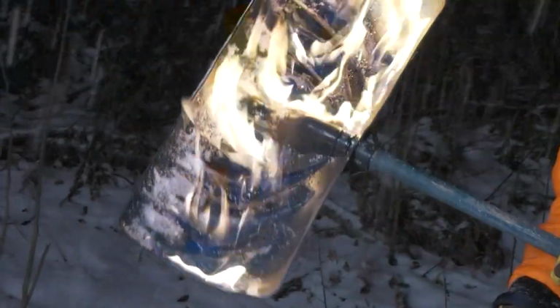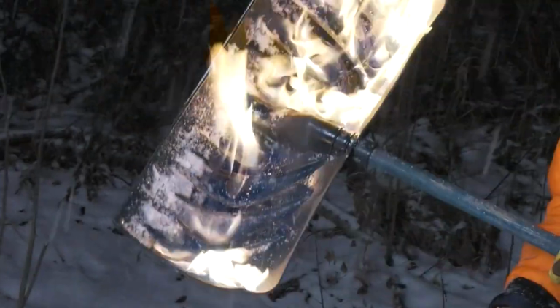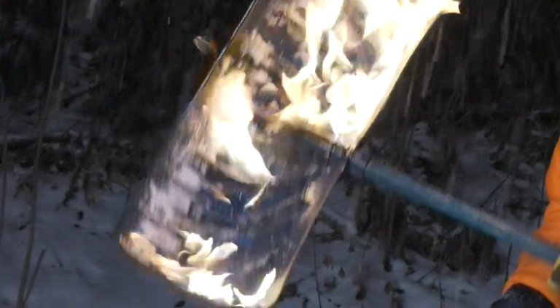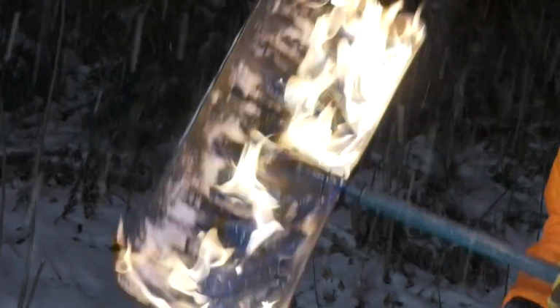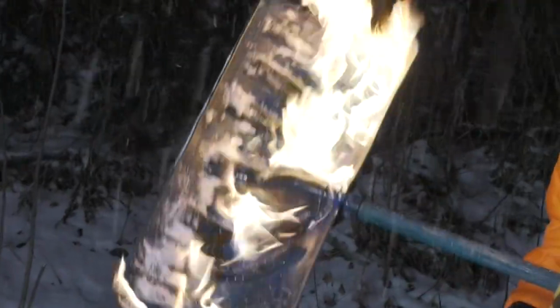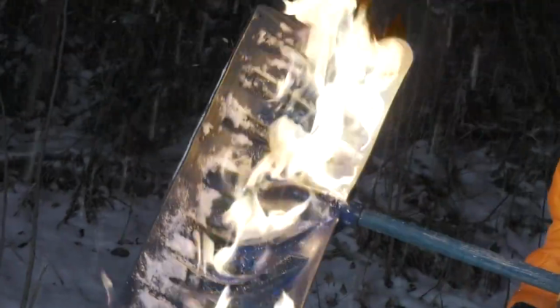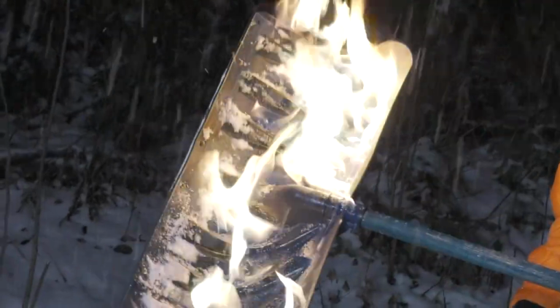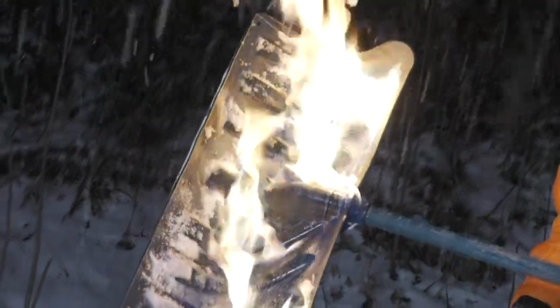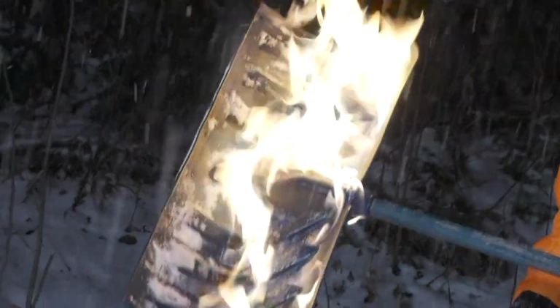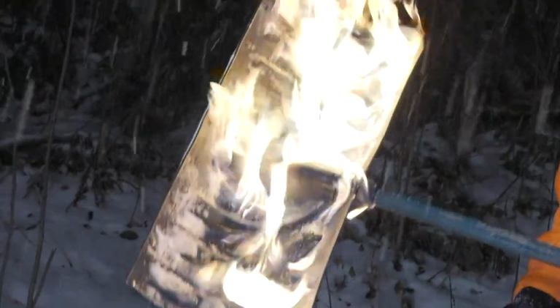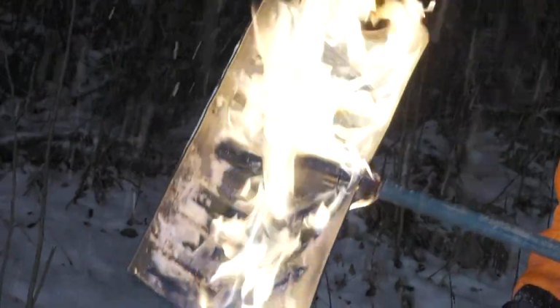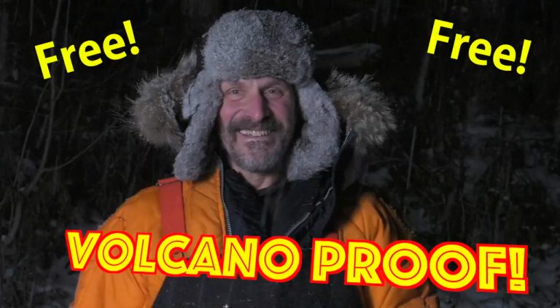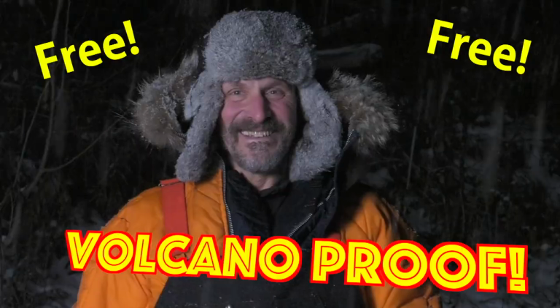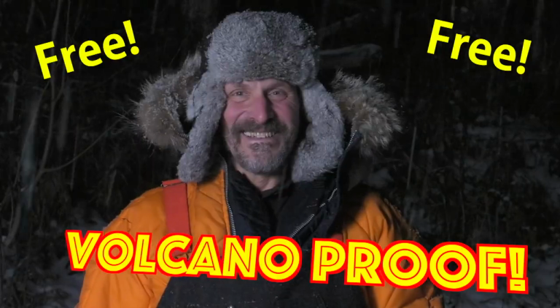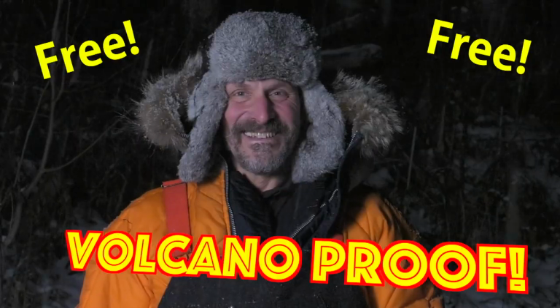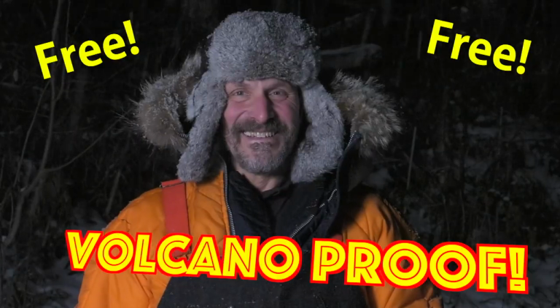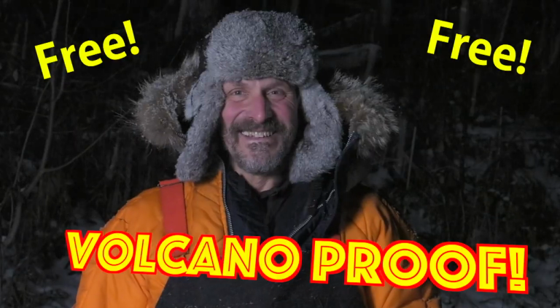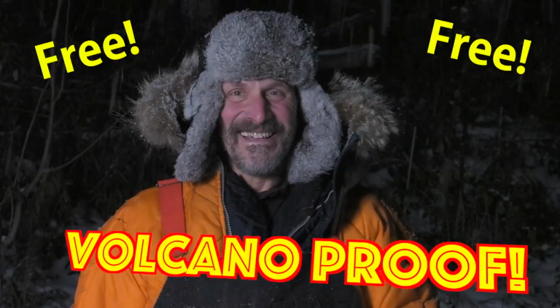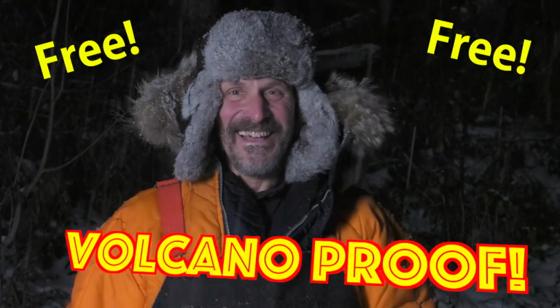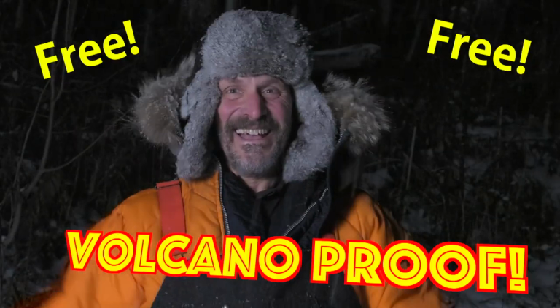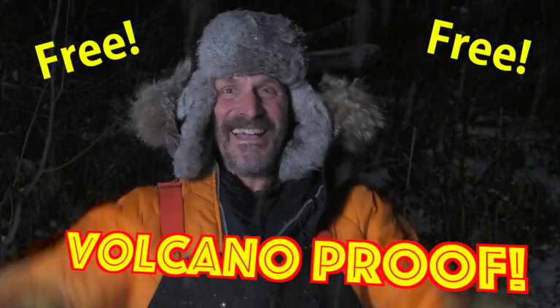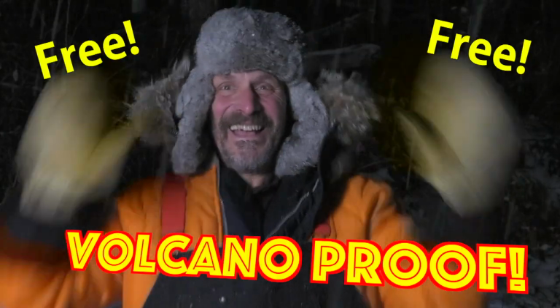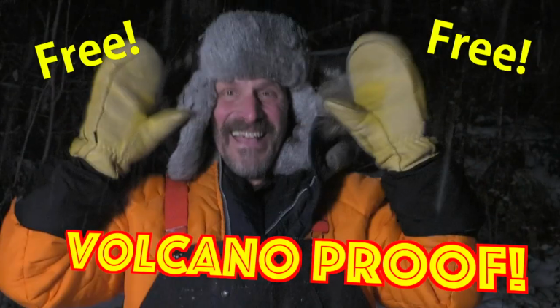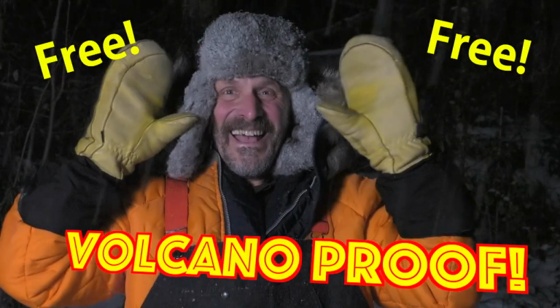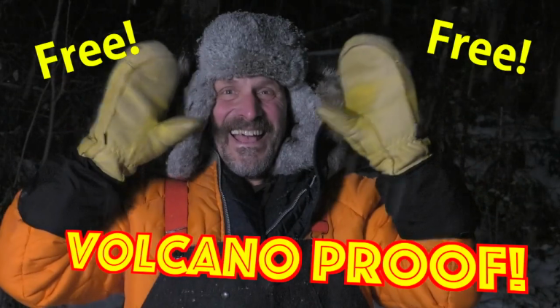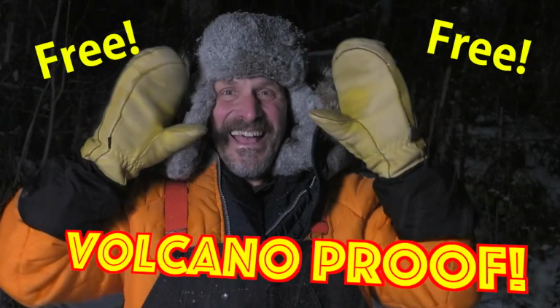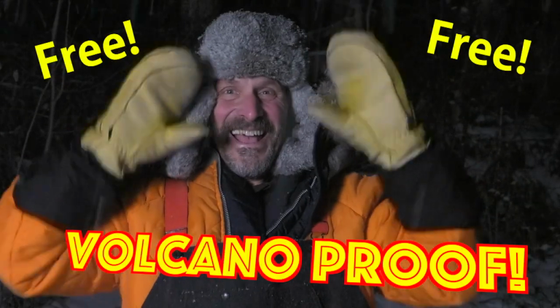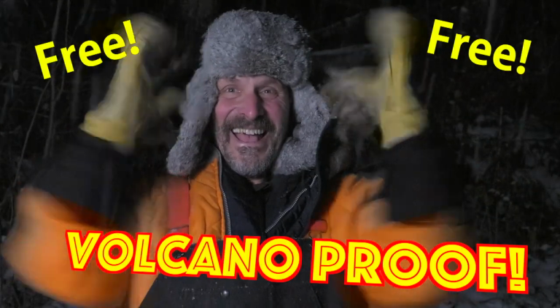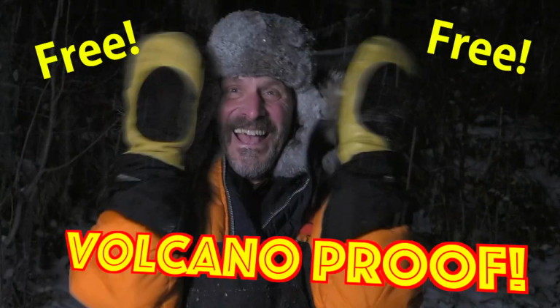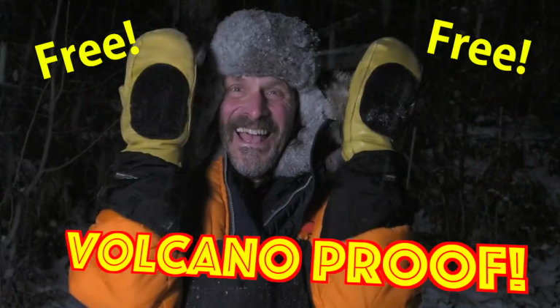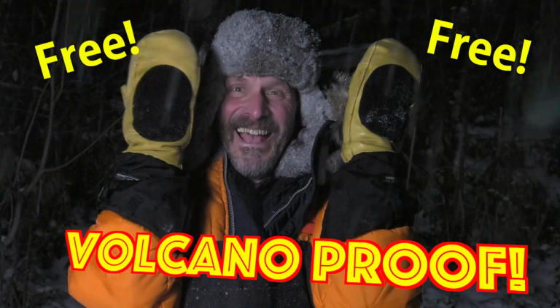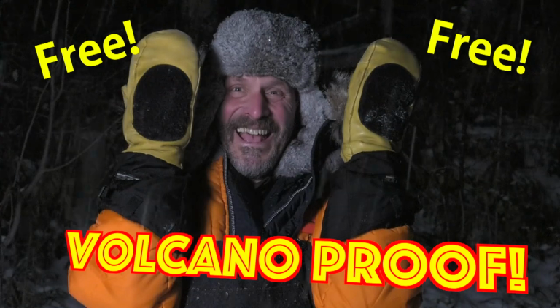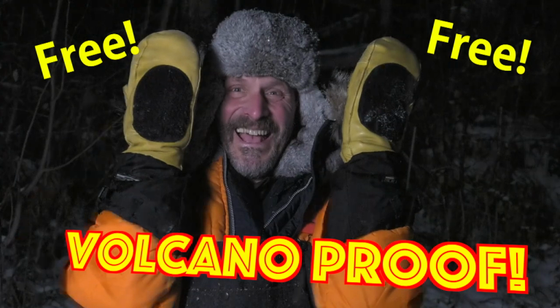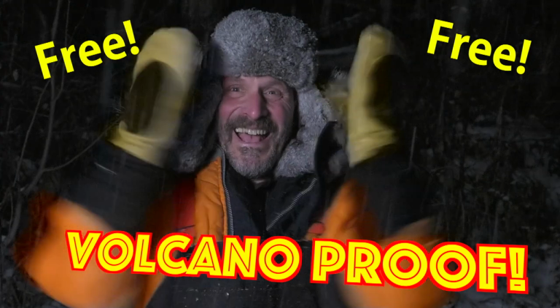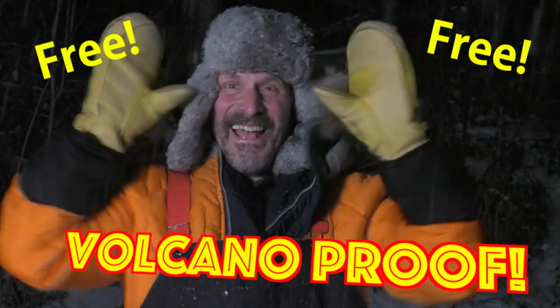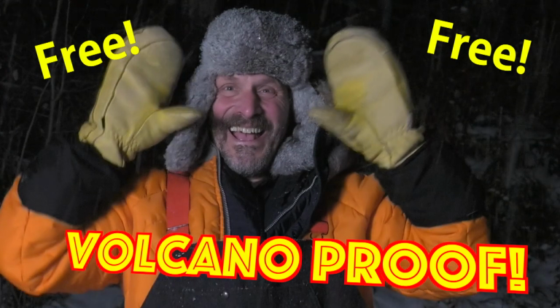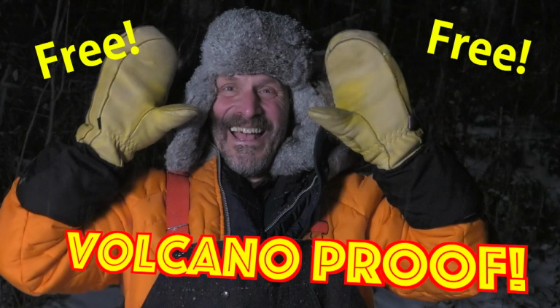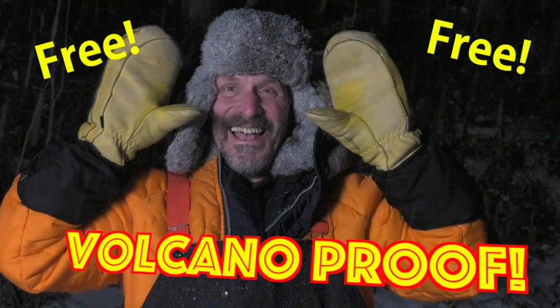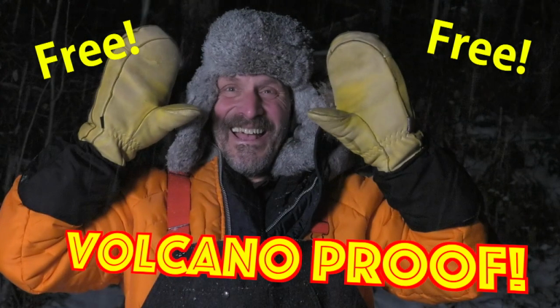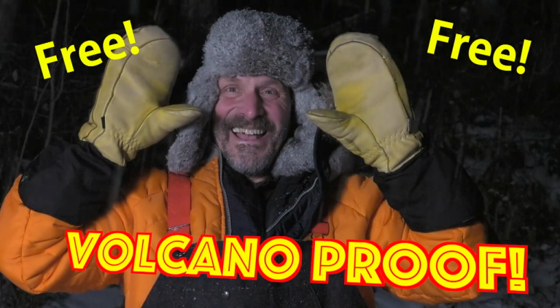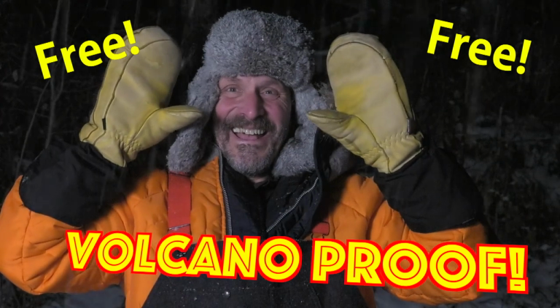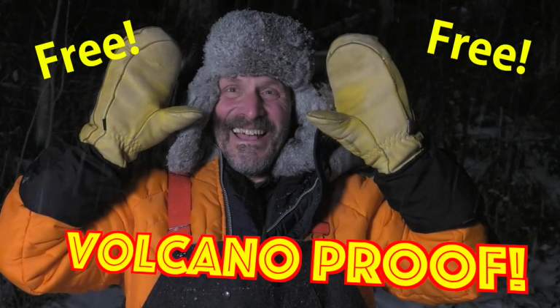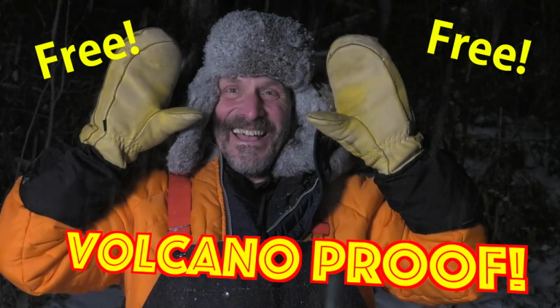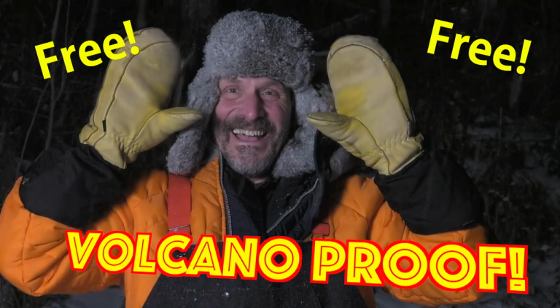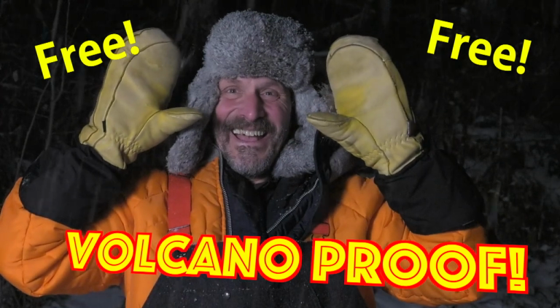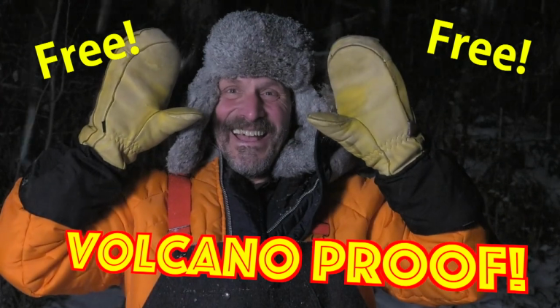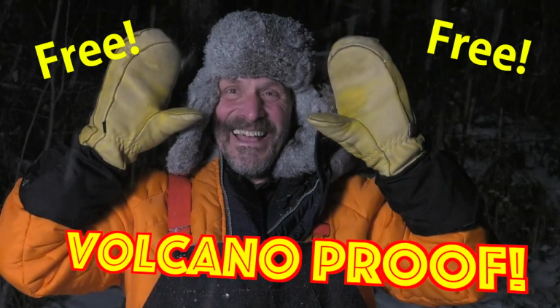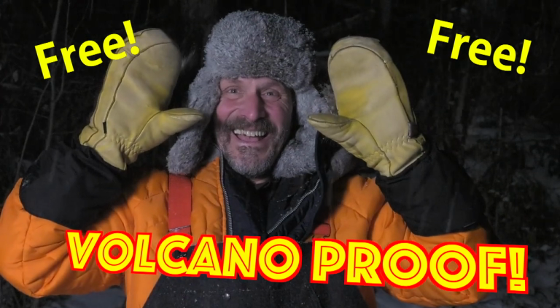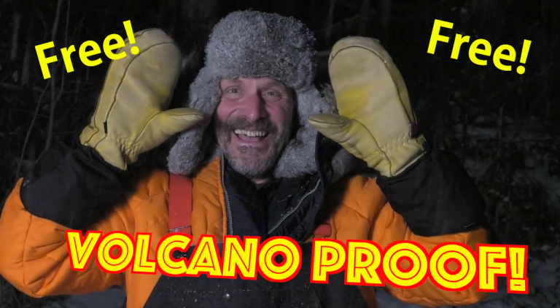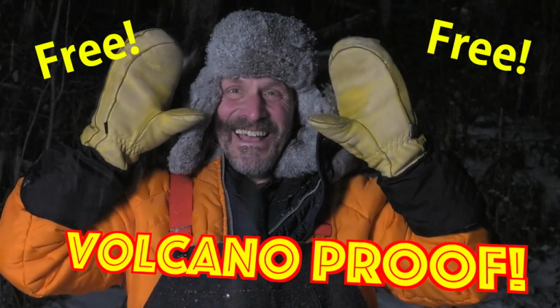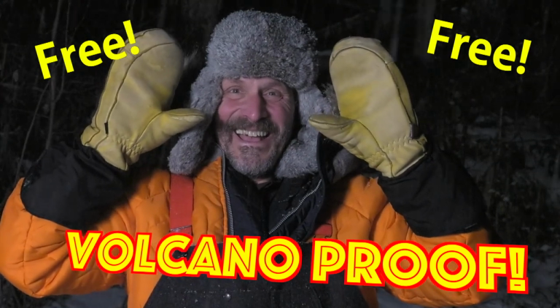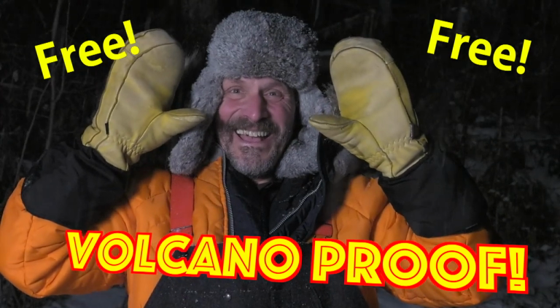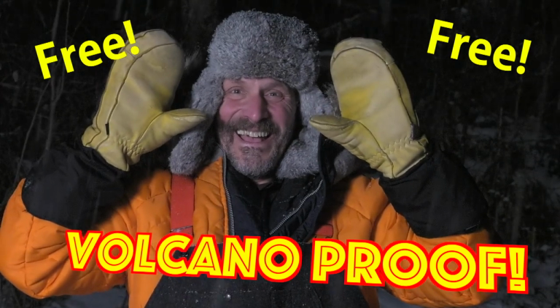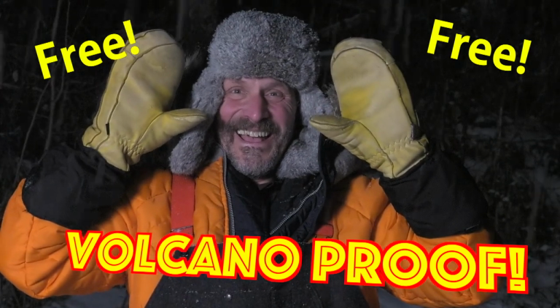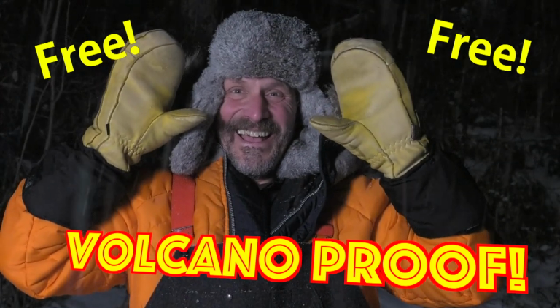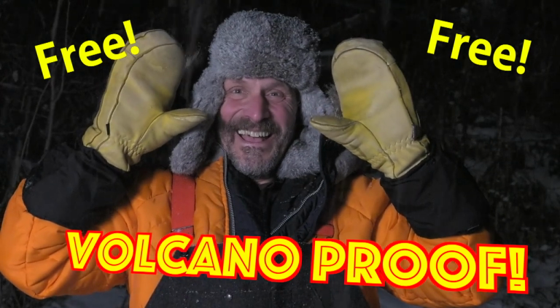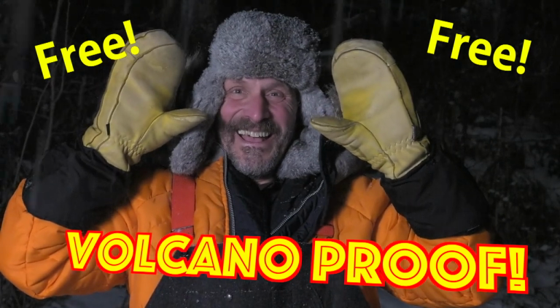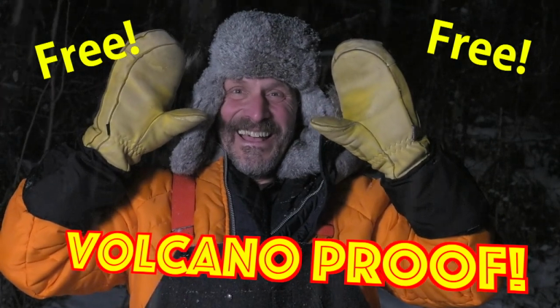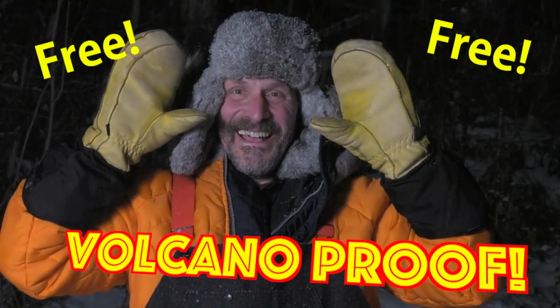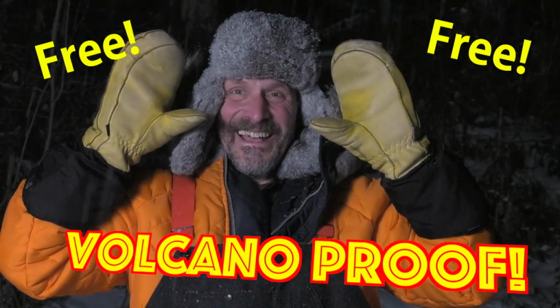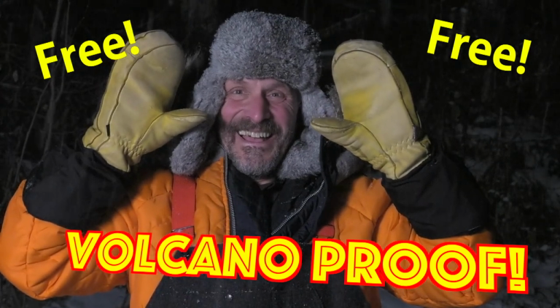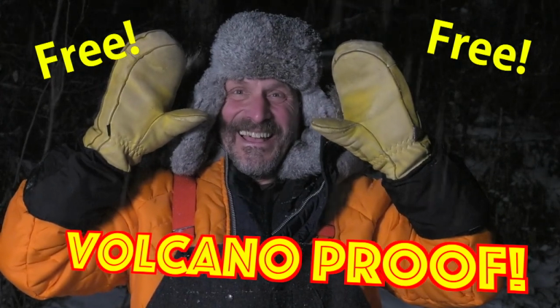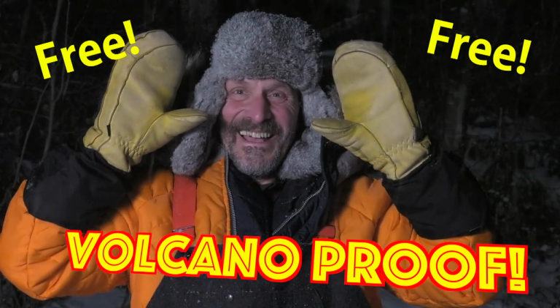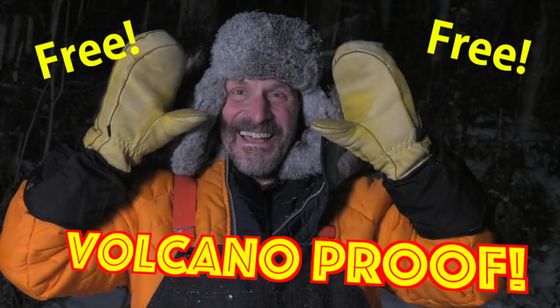And if you order now, we'll send you this stylish, free pair of Volcano-Proof convenience gloves. Absolutely free!